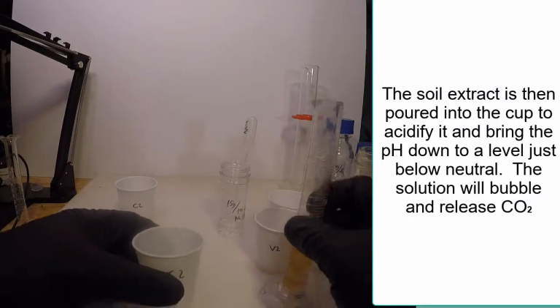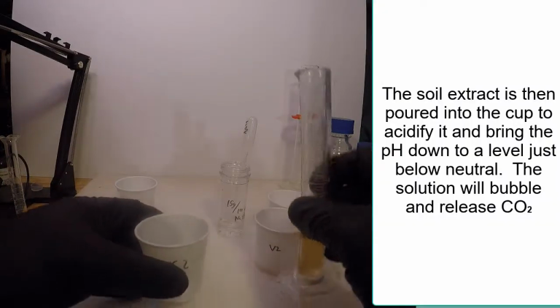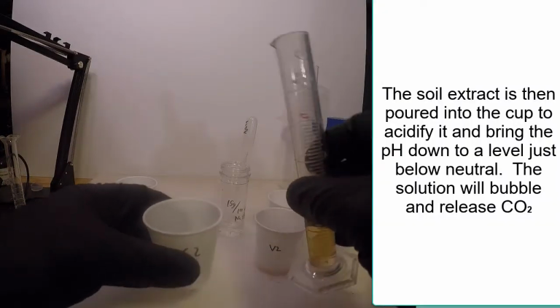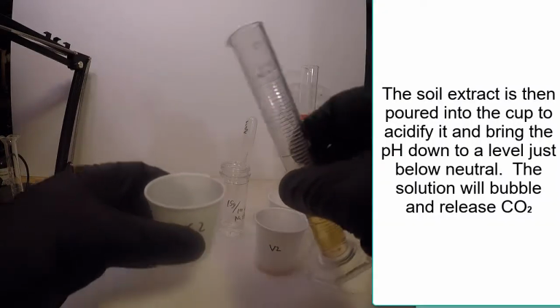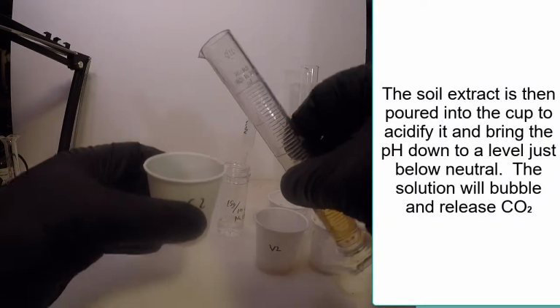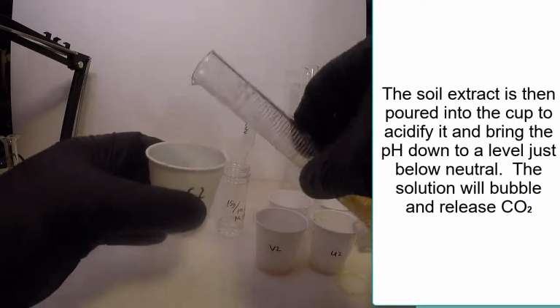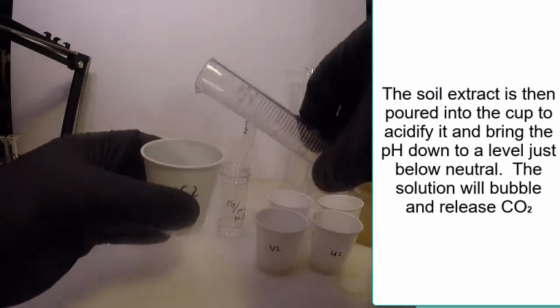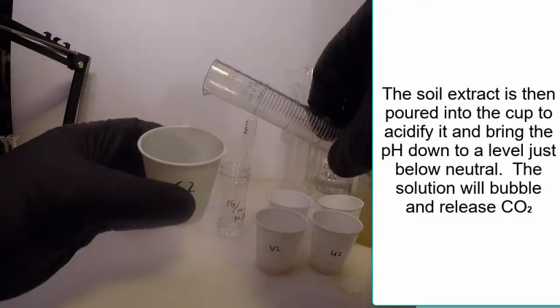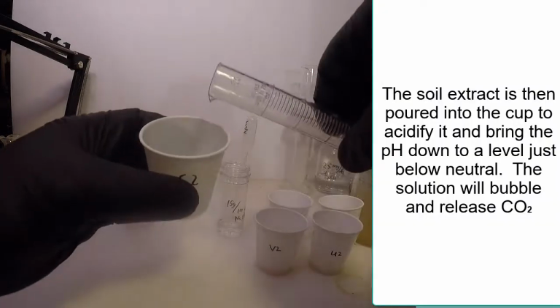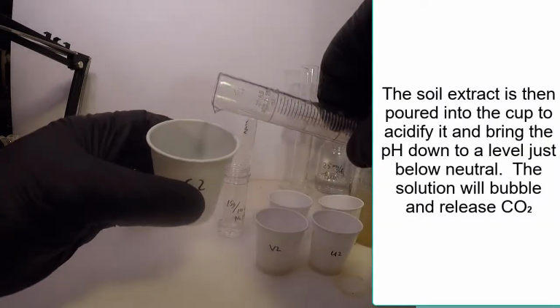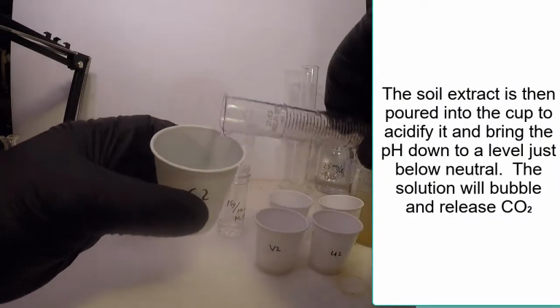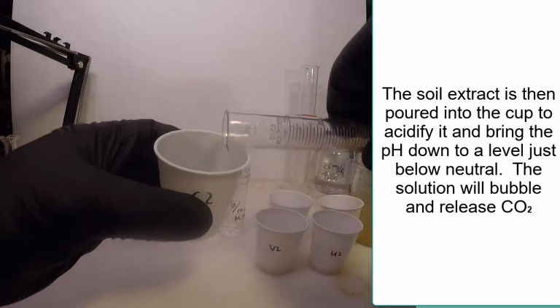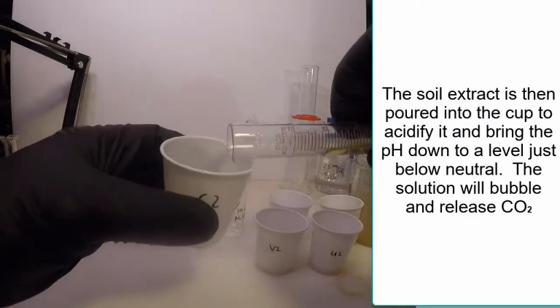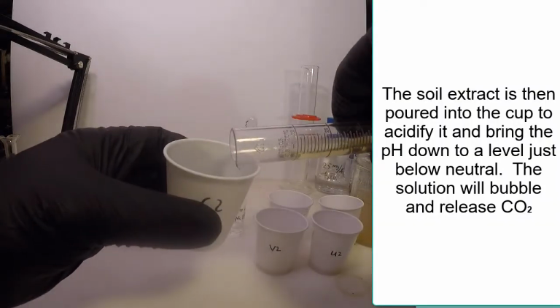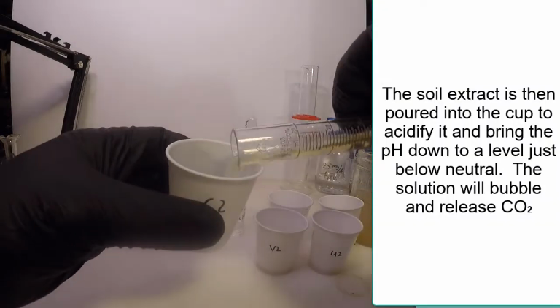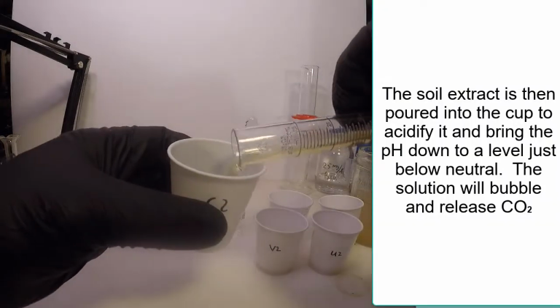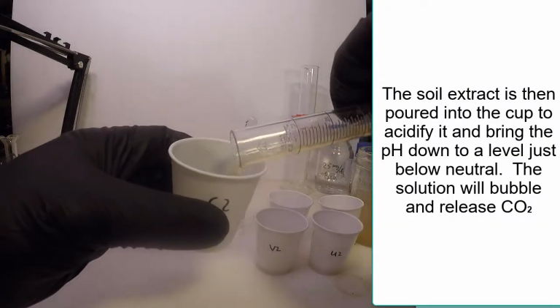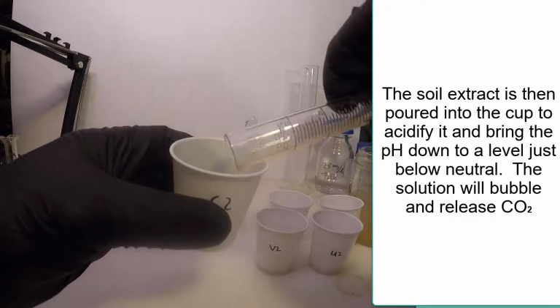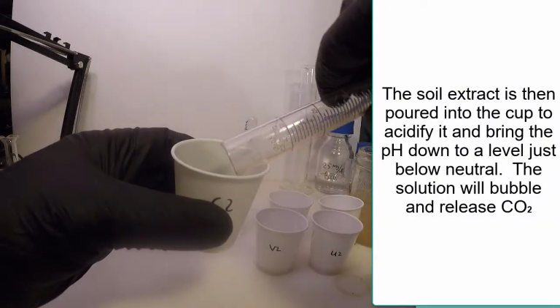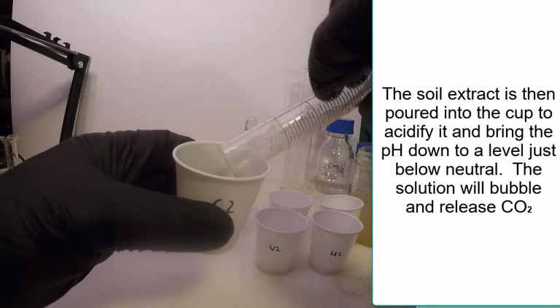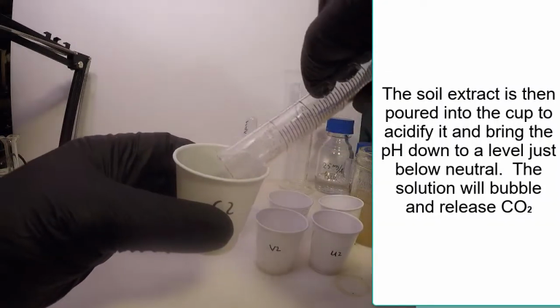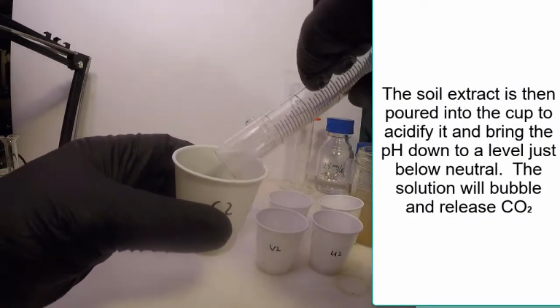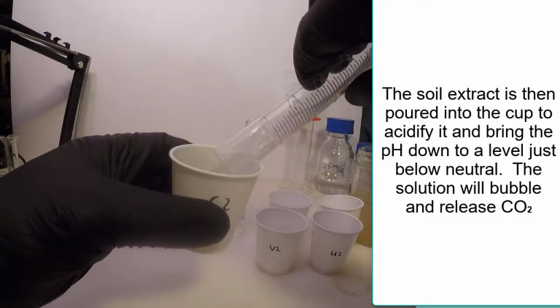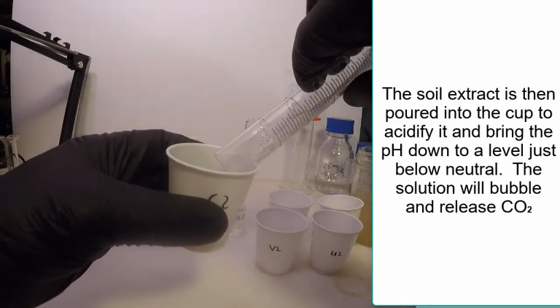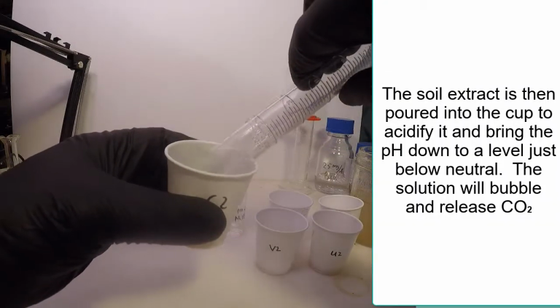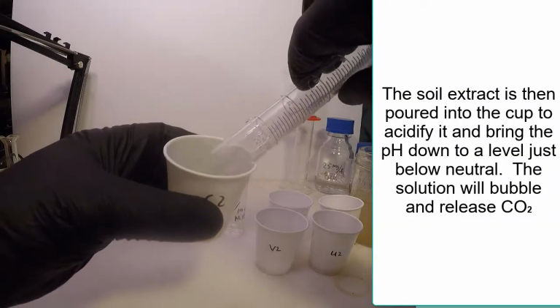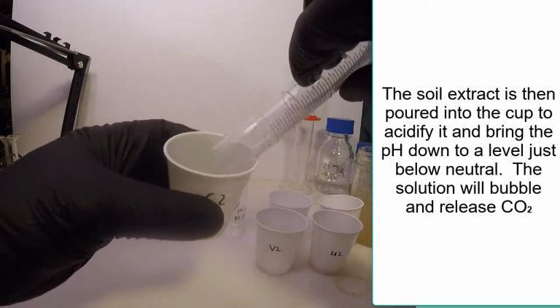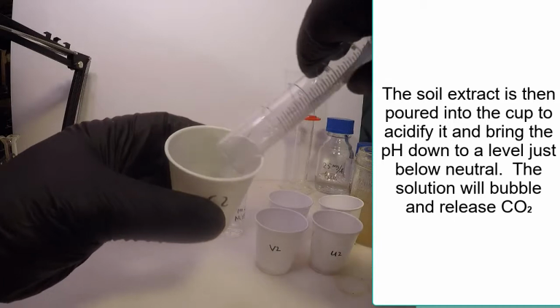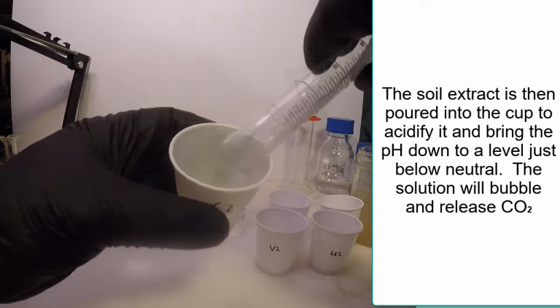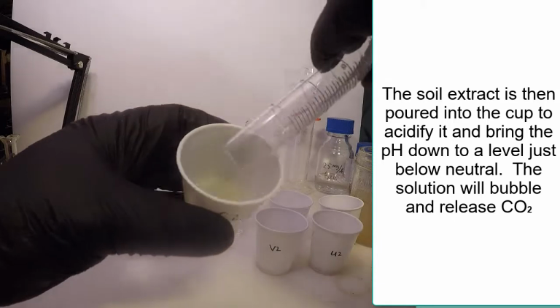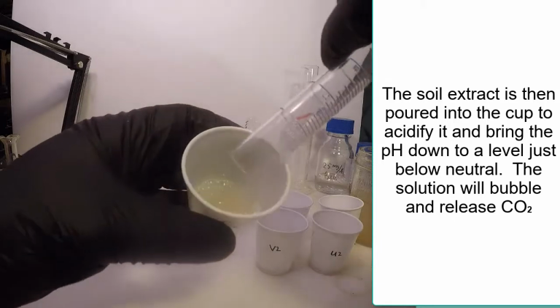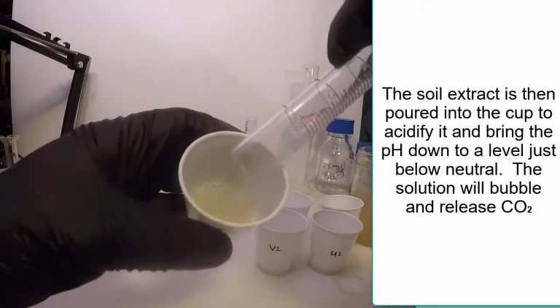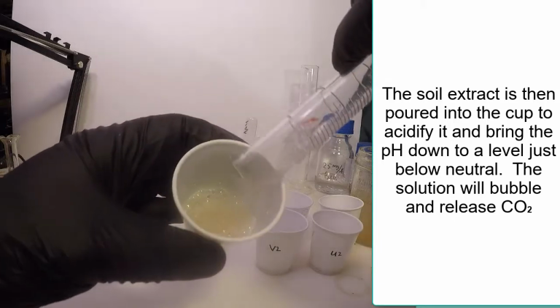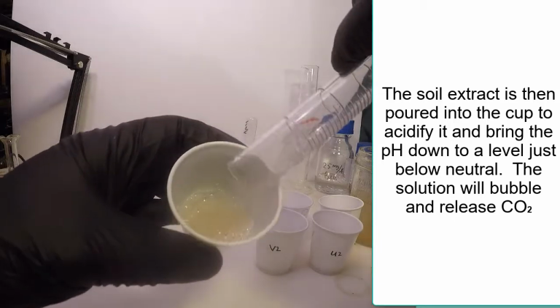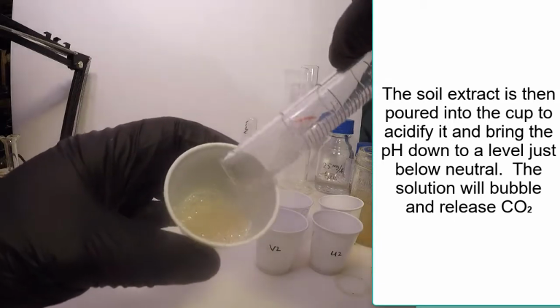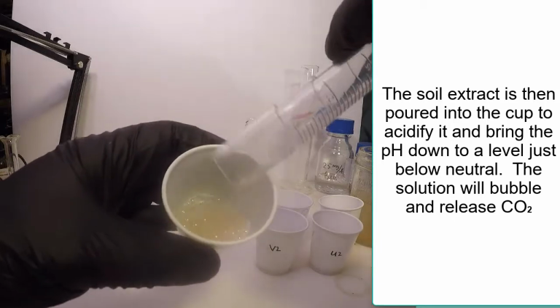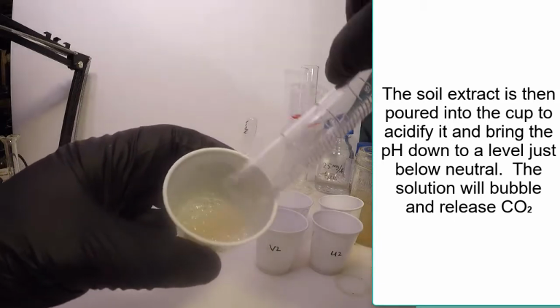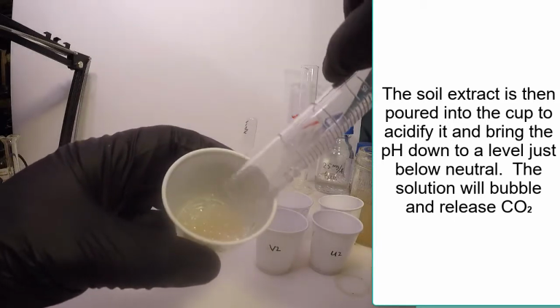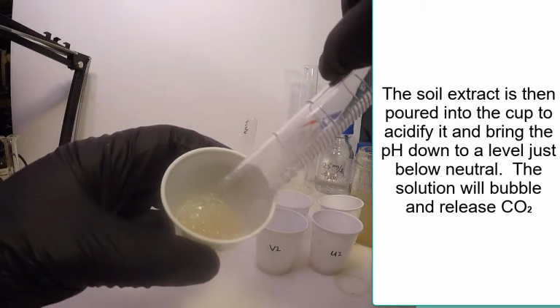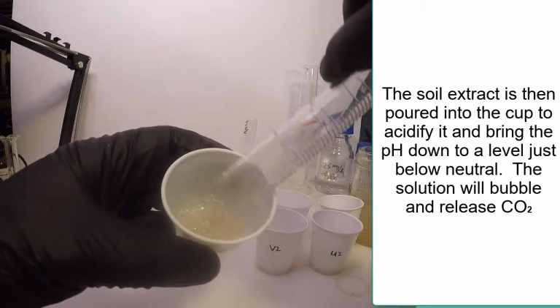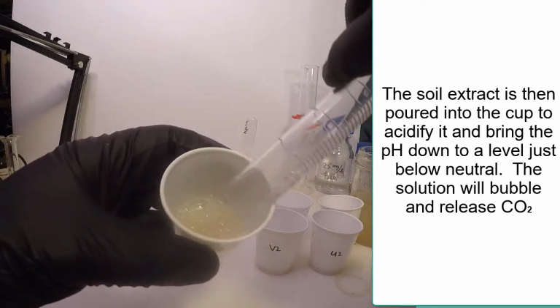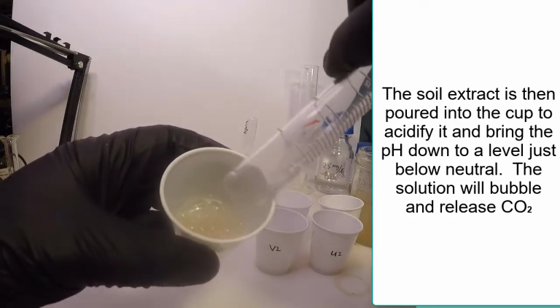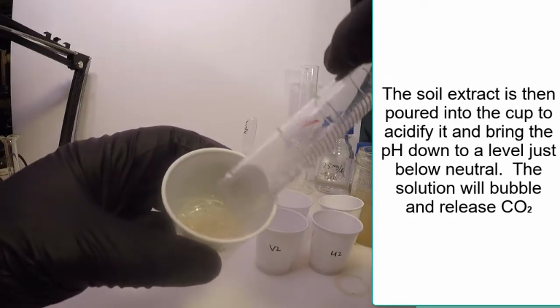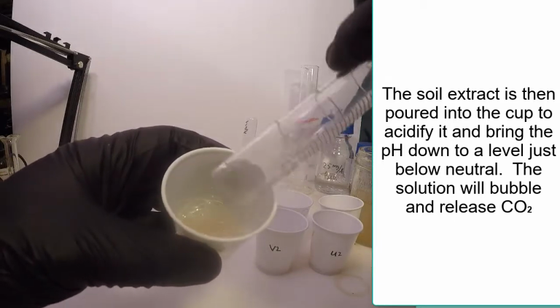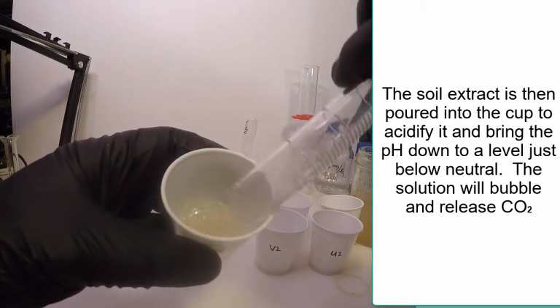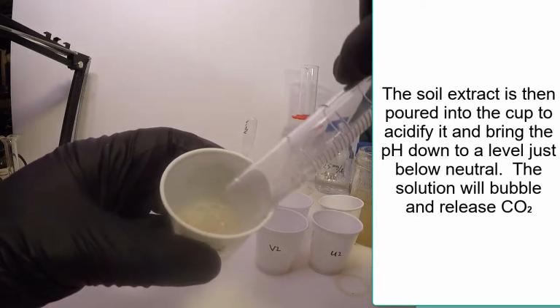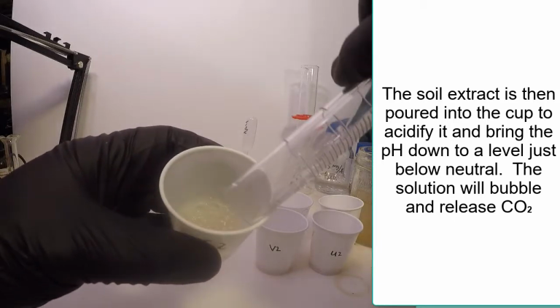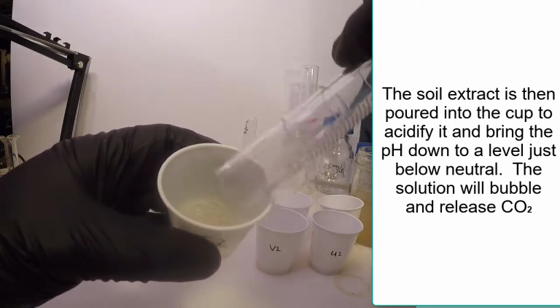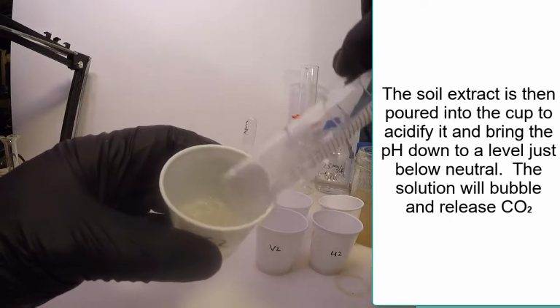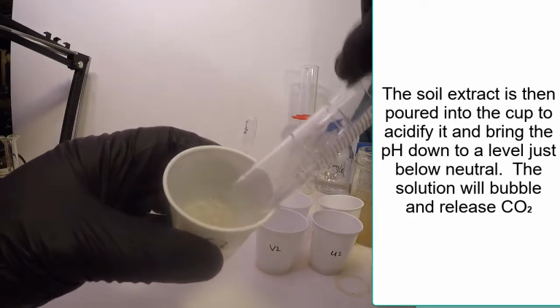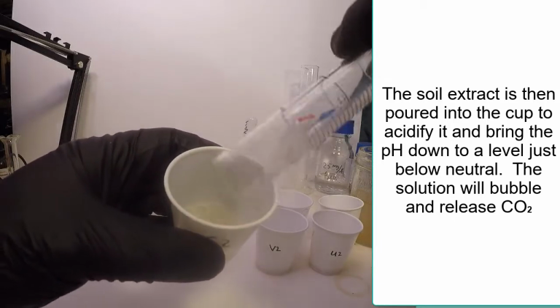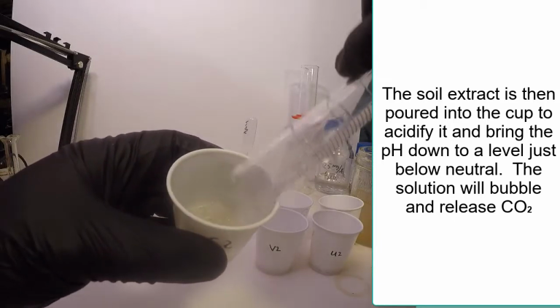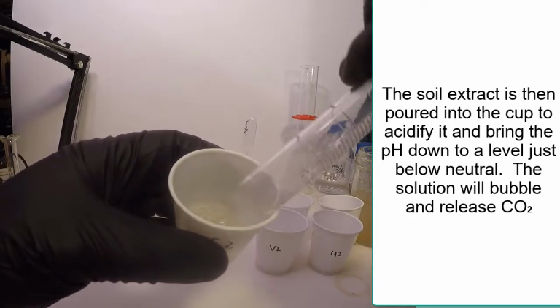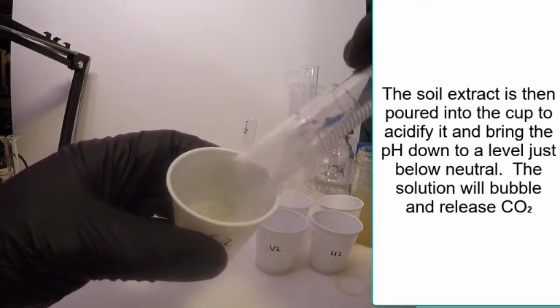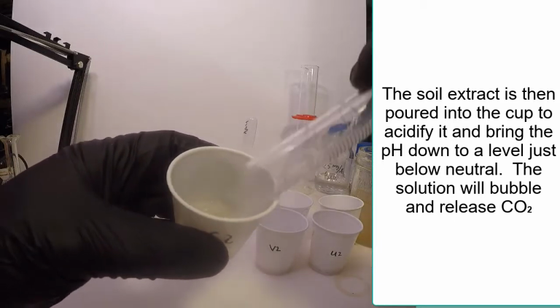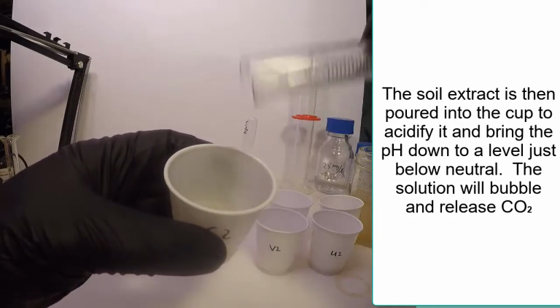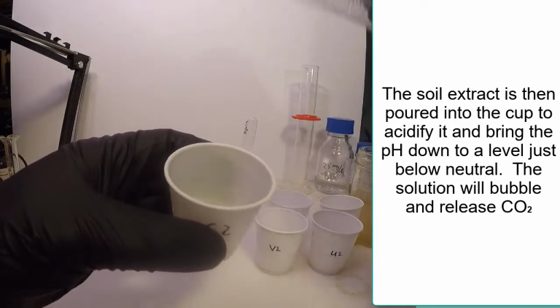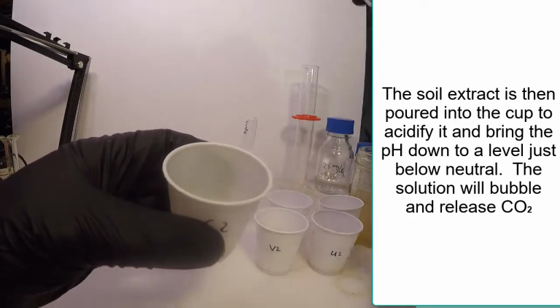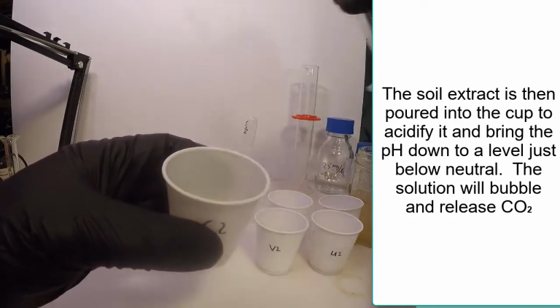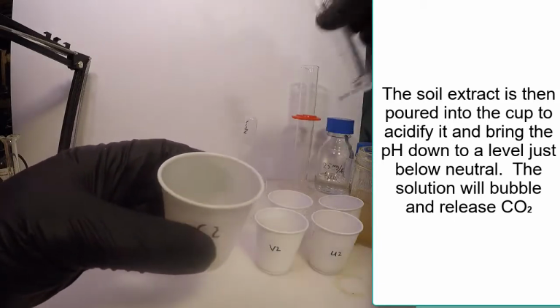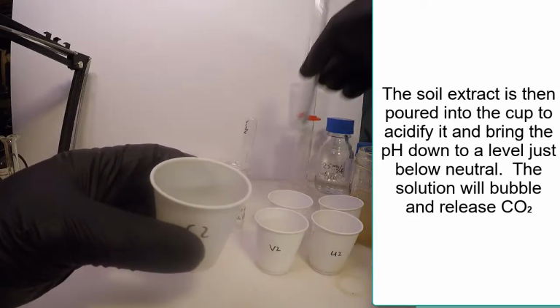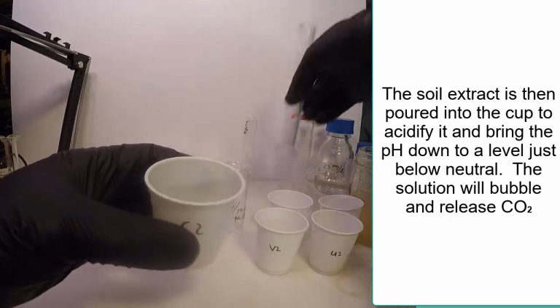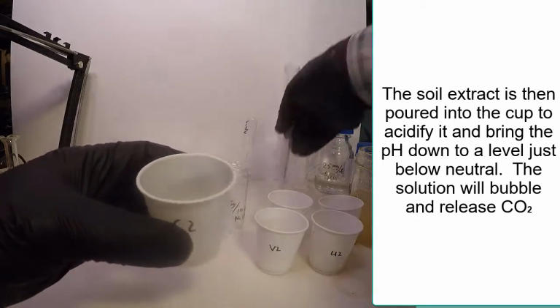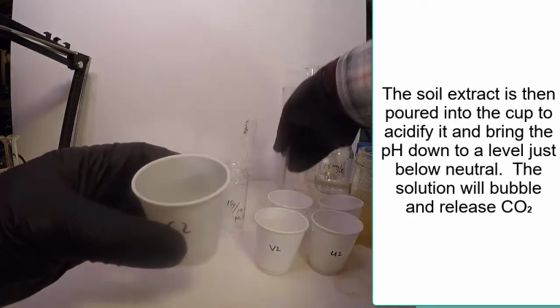Add the 7 ml of extract to the 3.25 ml of sodium bisulfate solution in the cup.